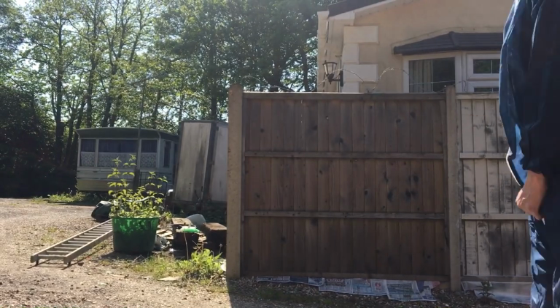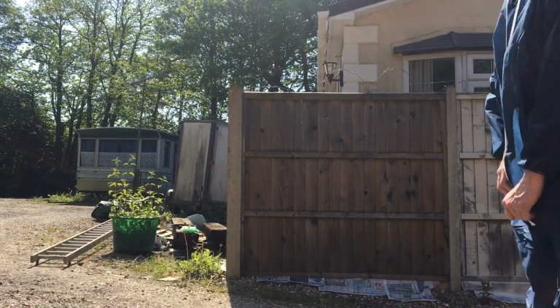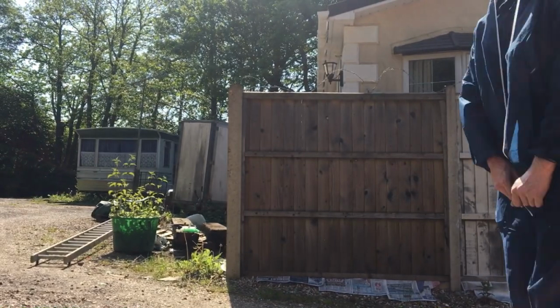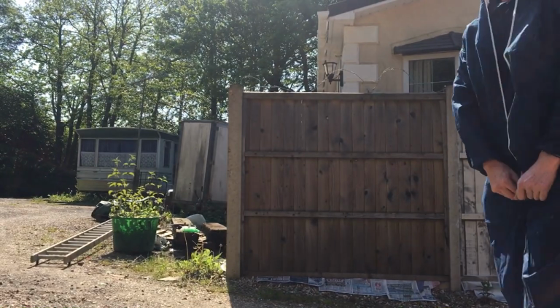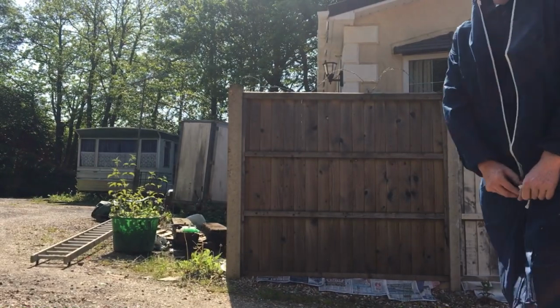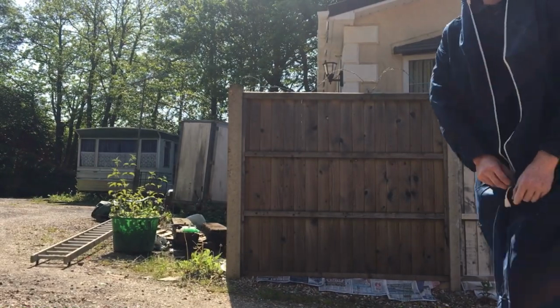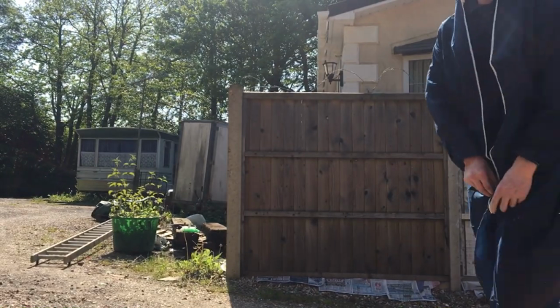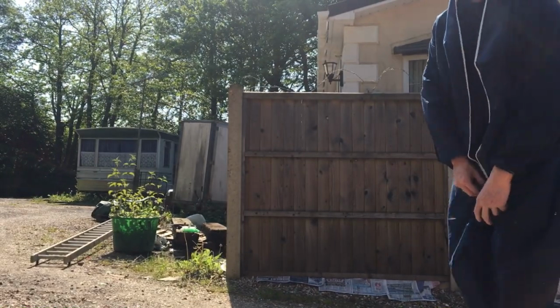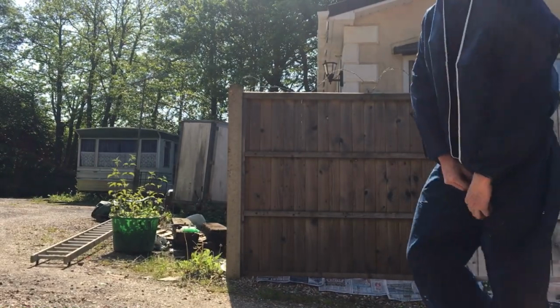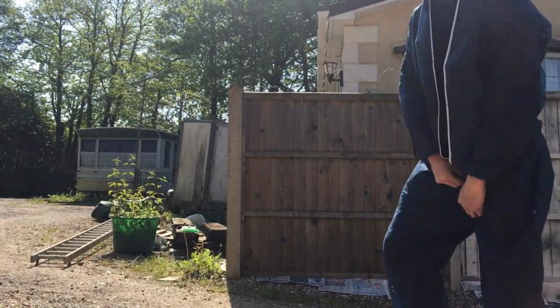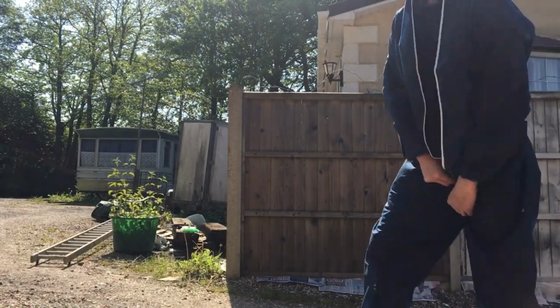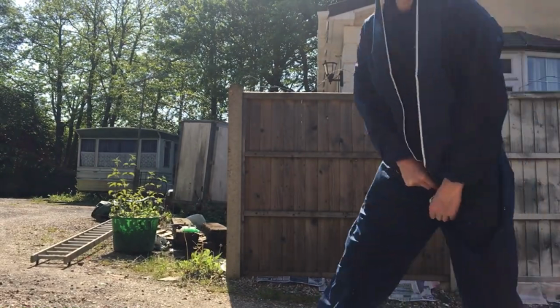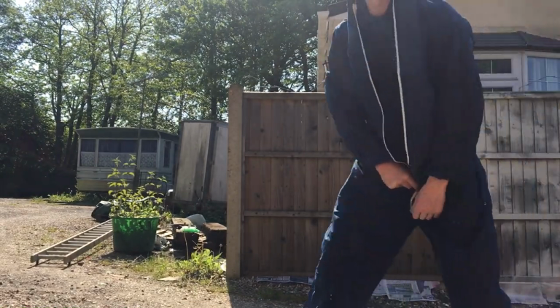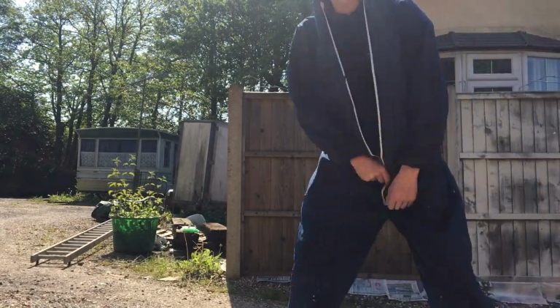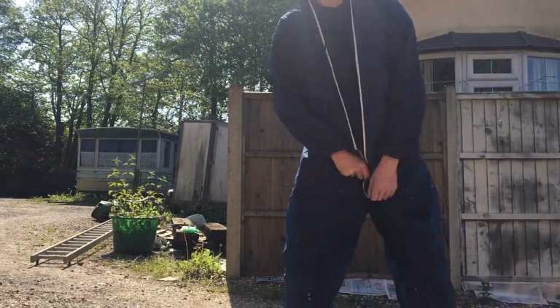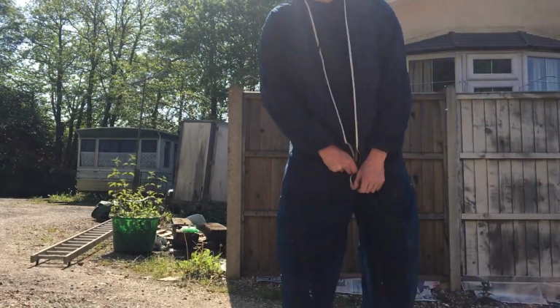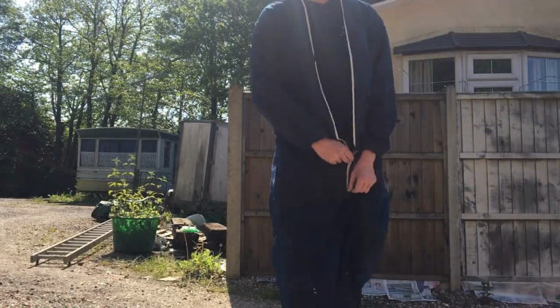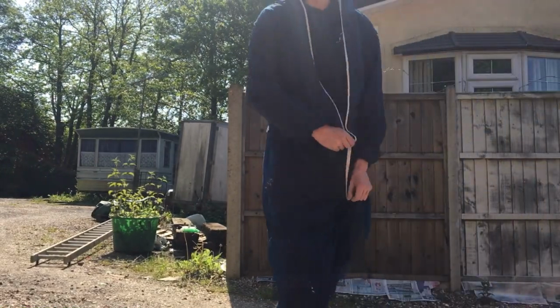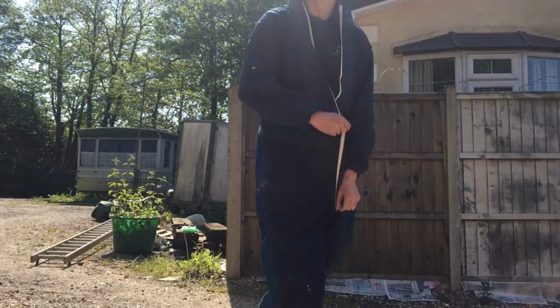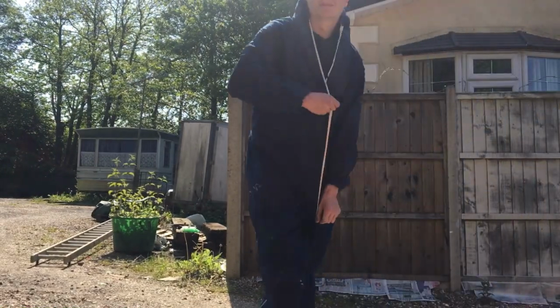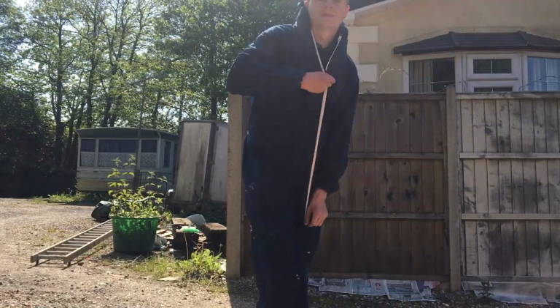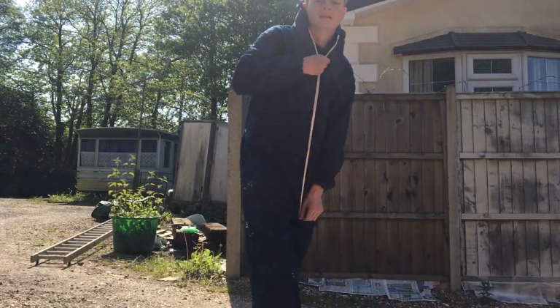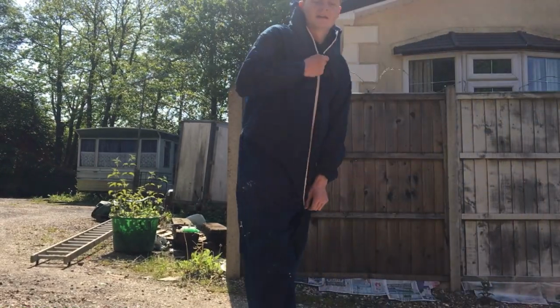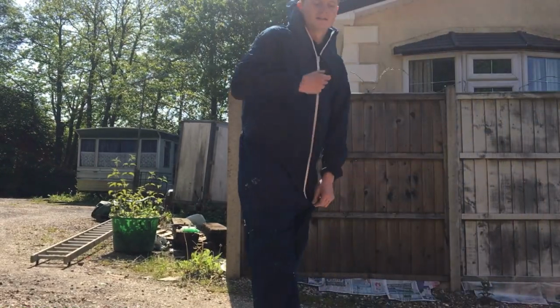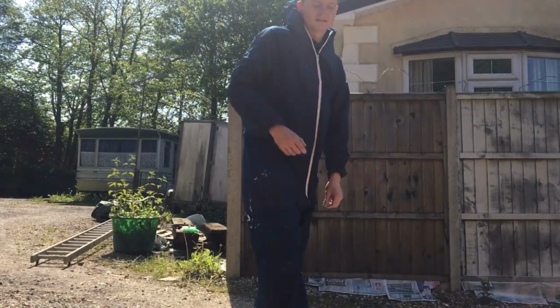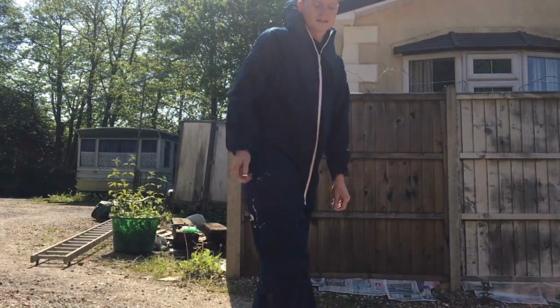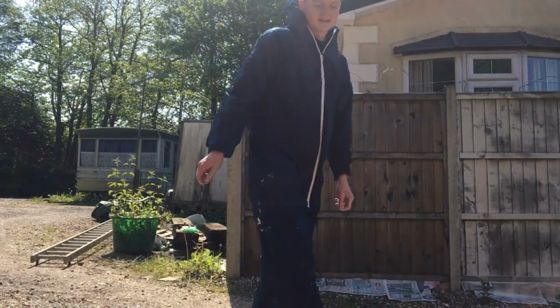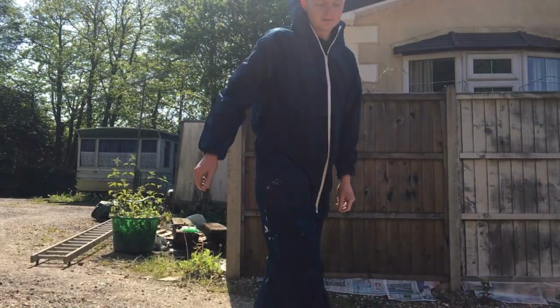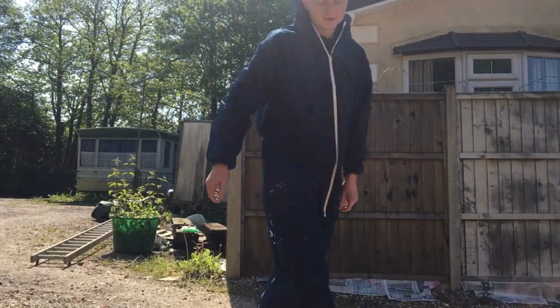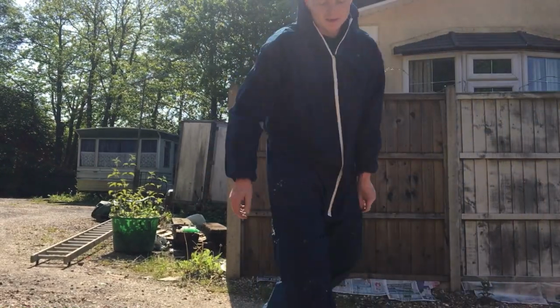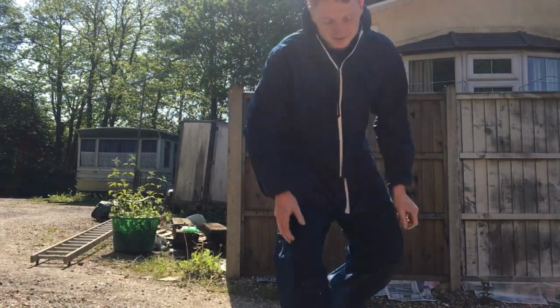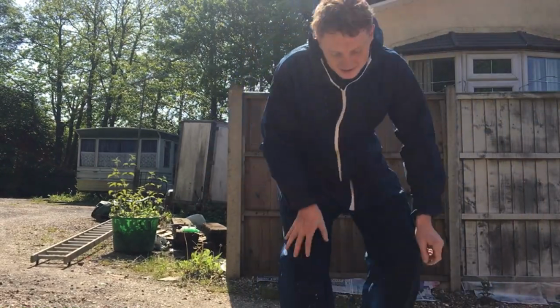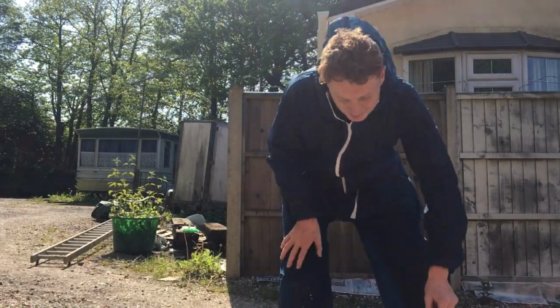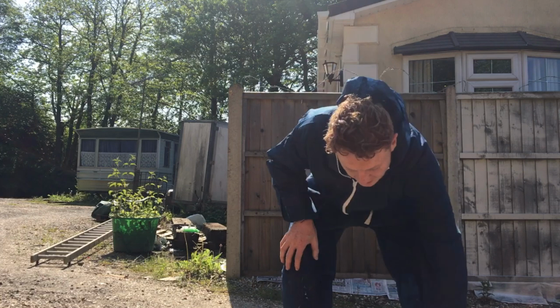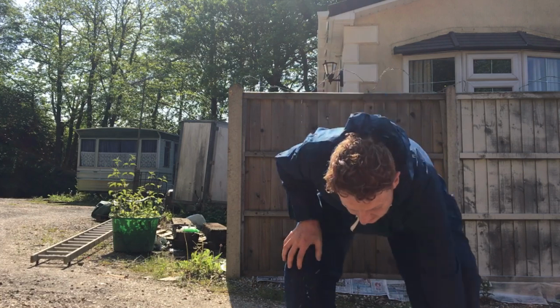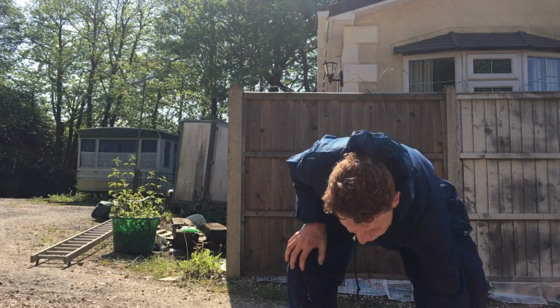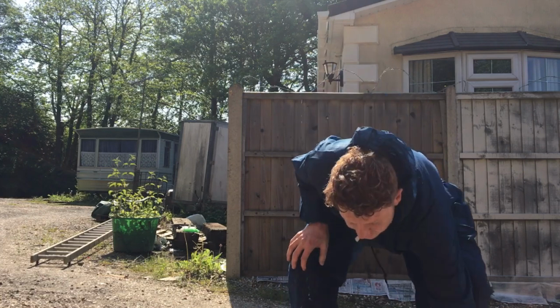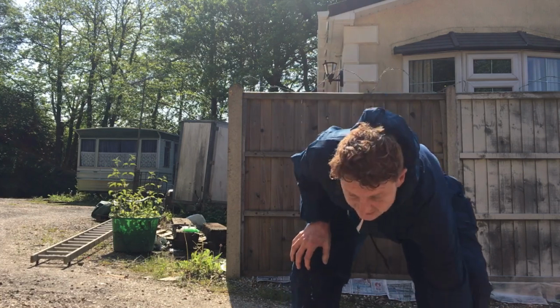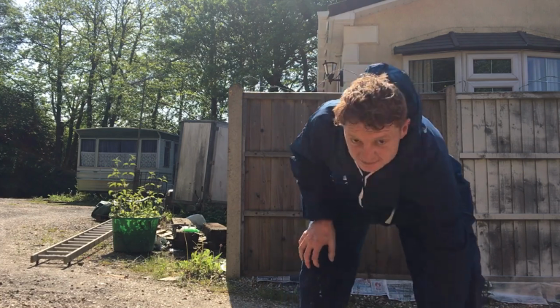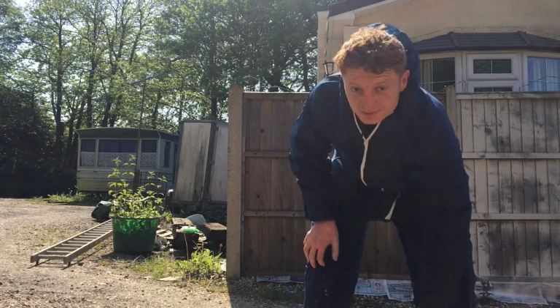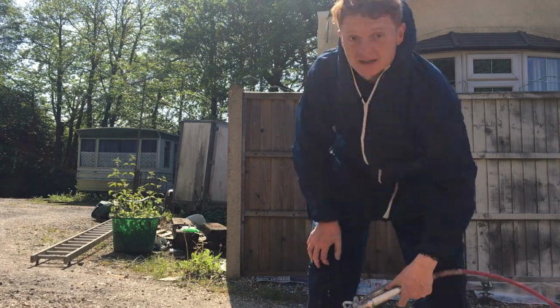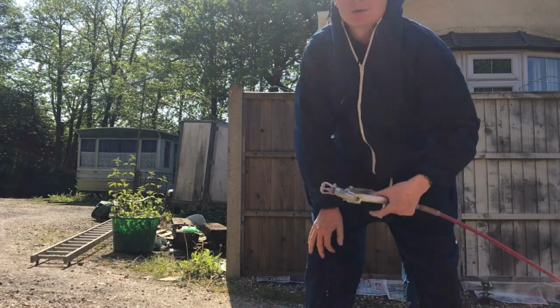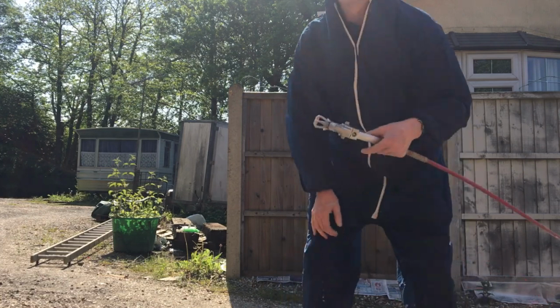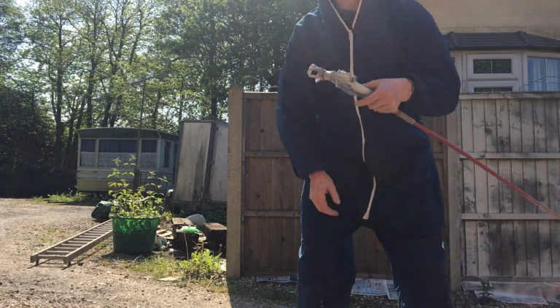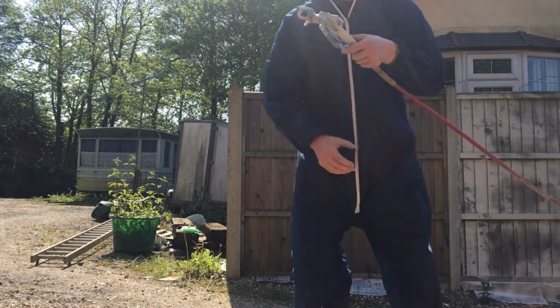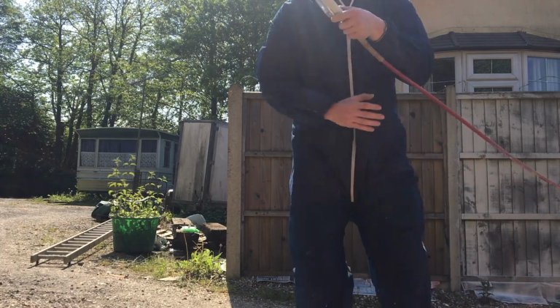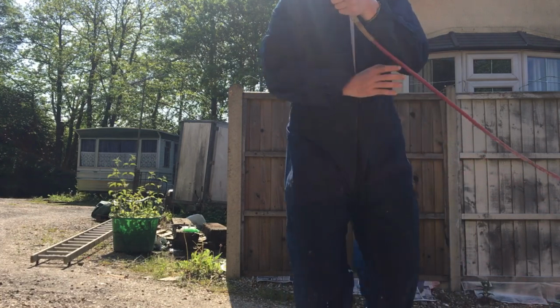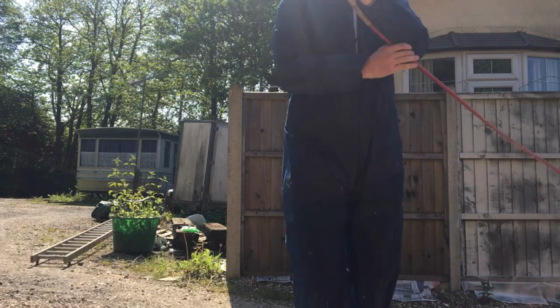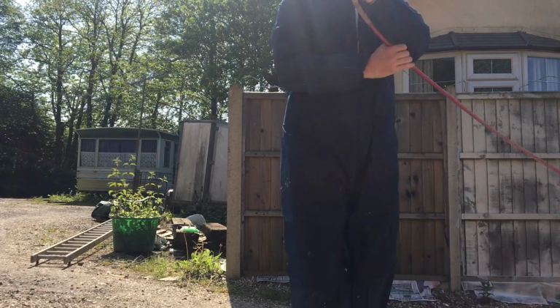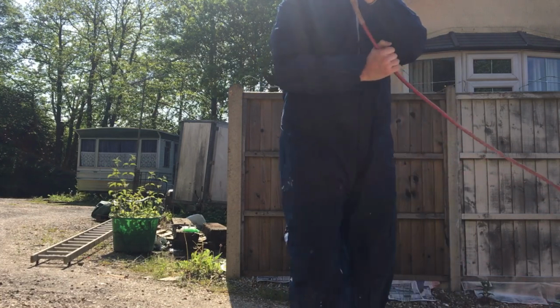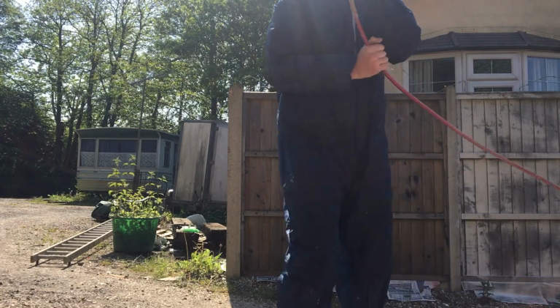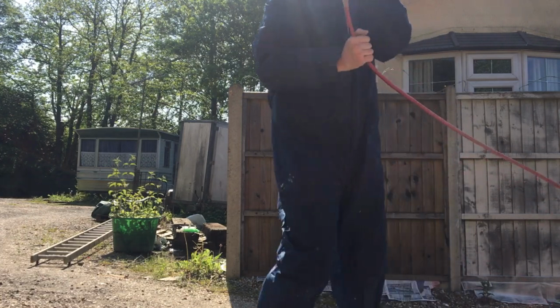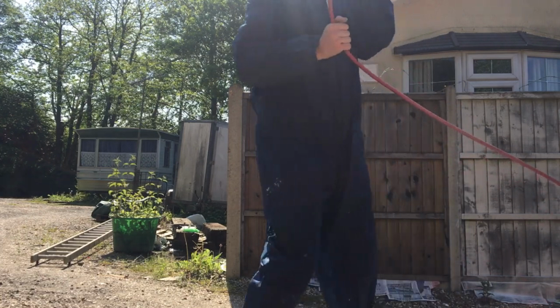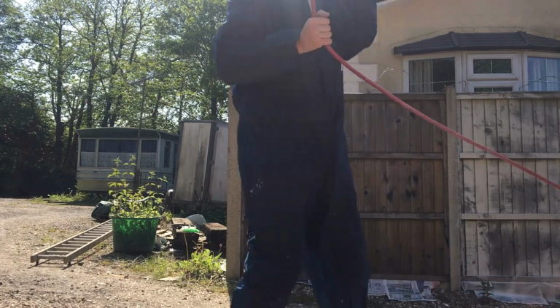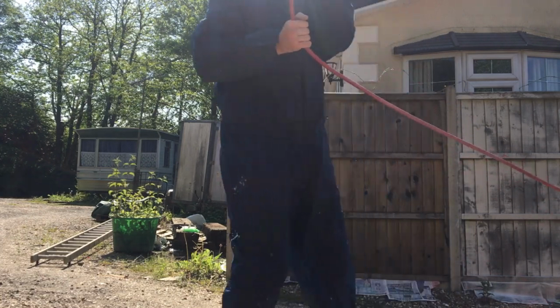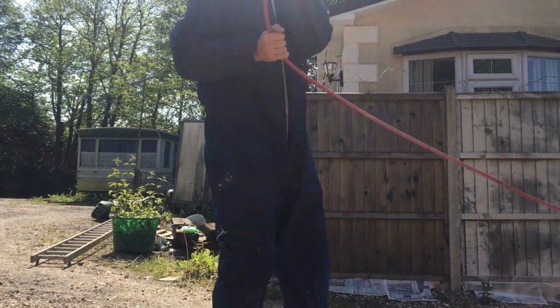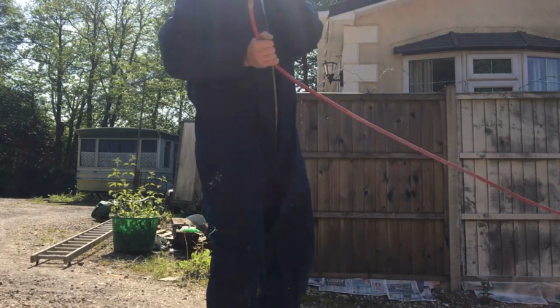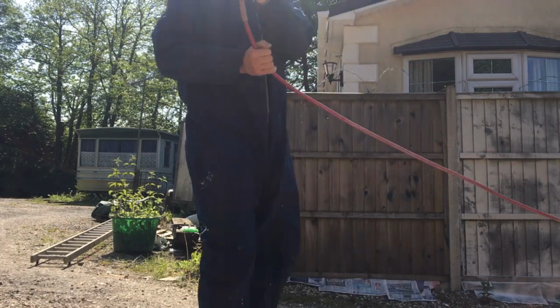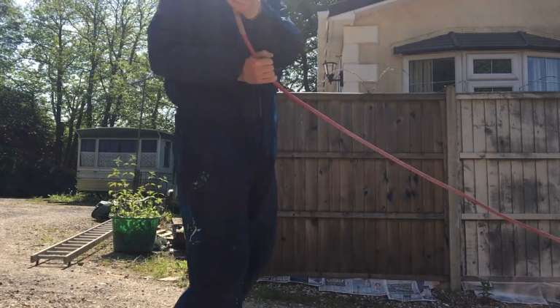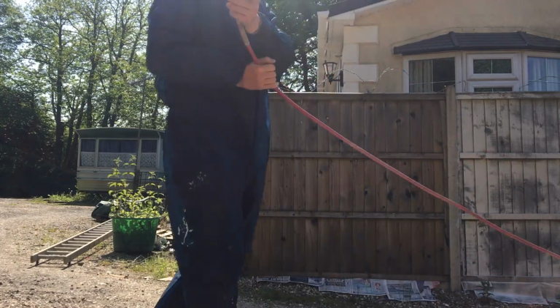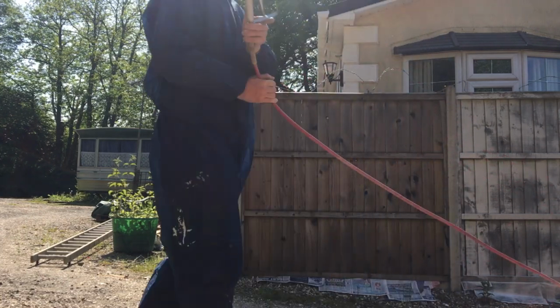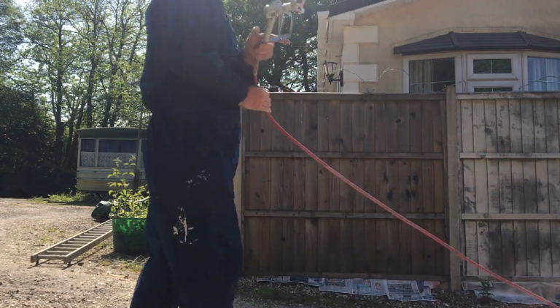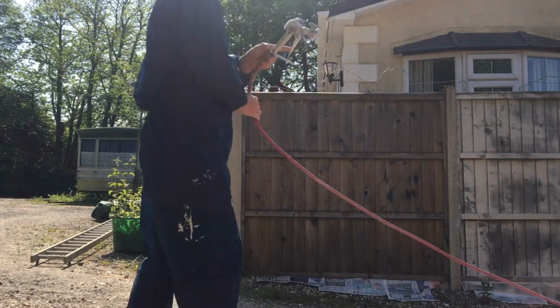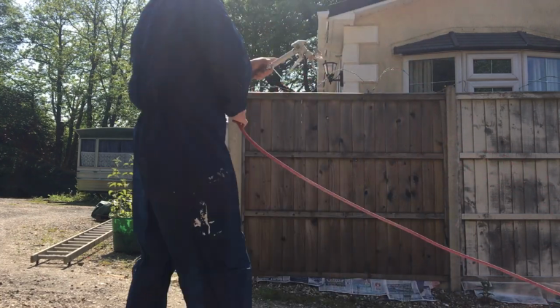Hi guys, it's TV Bagel. Today we're going to be spraying a fence panel with an airless sprayer.